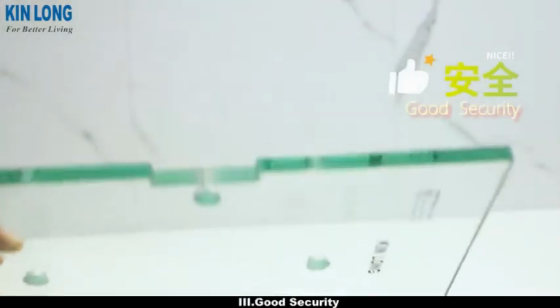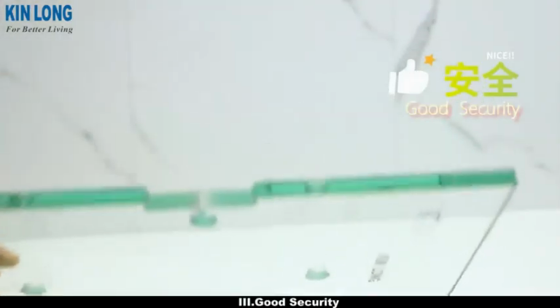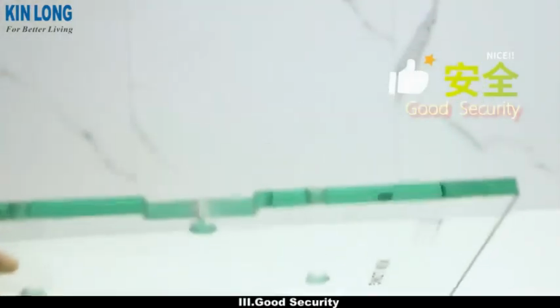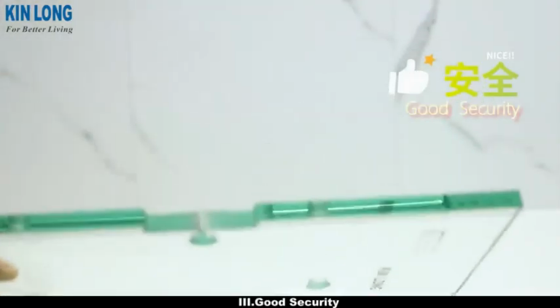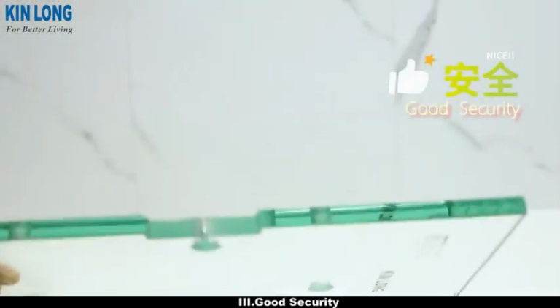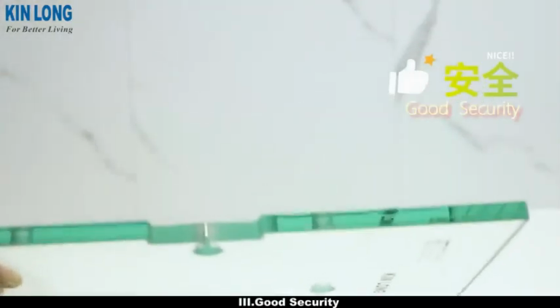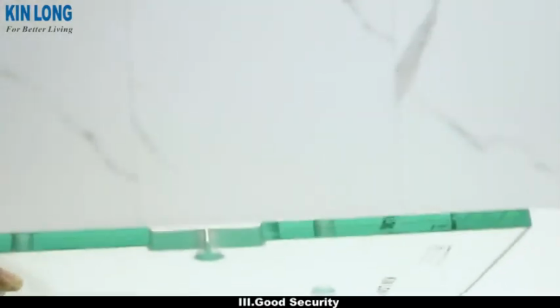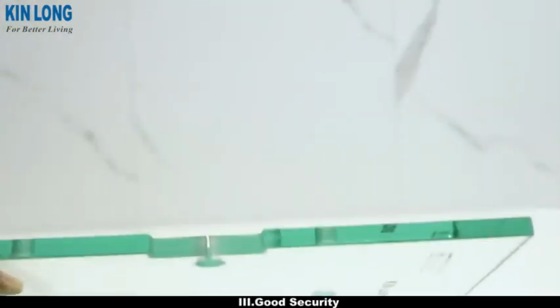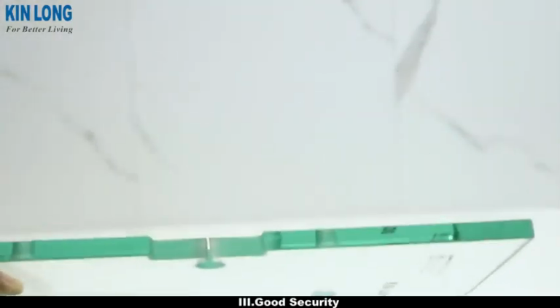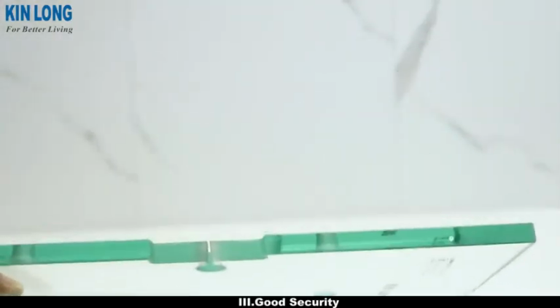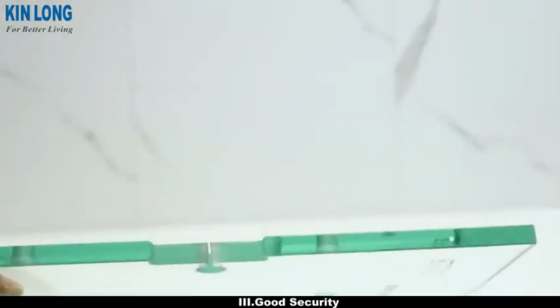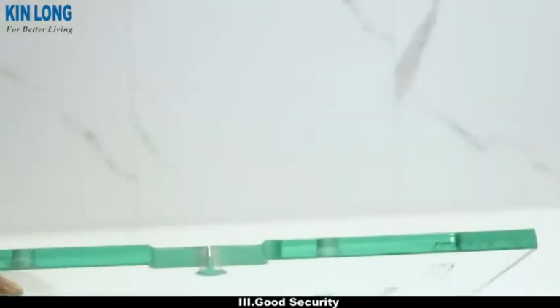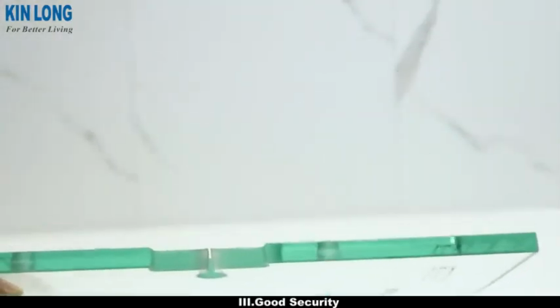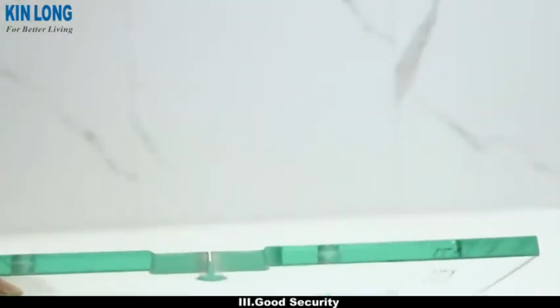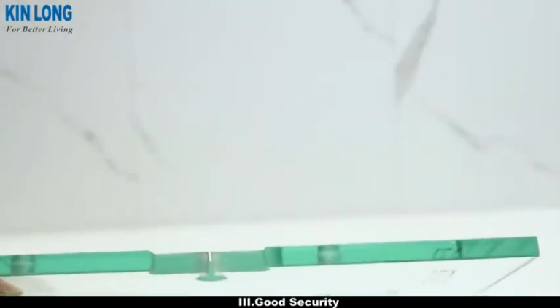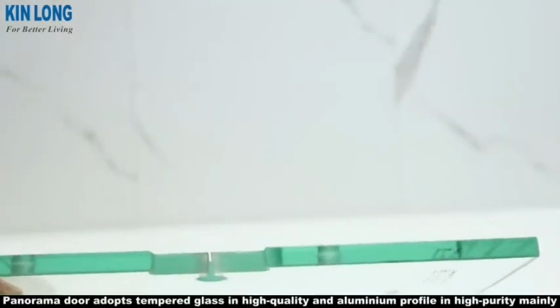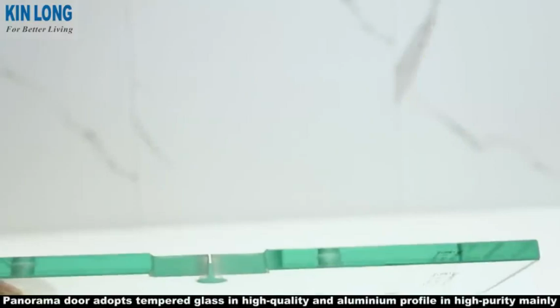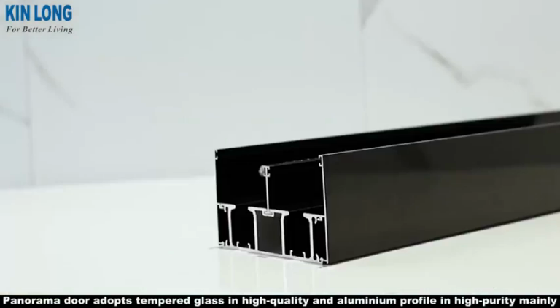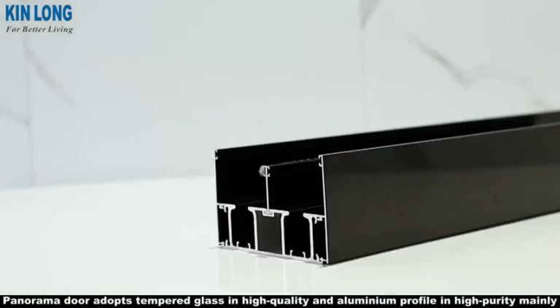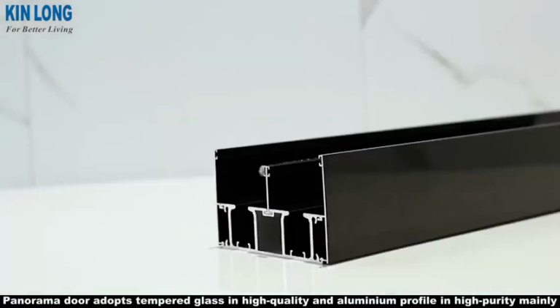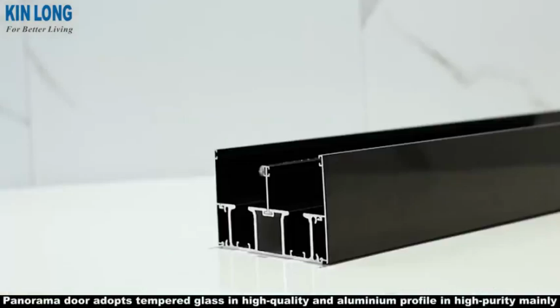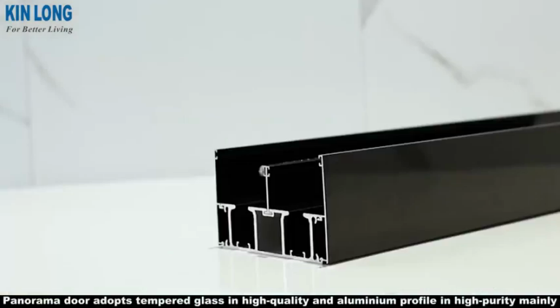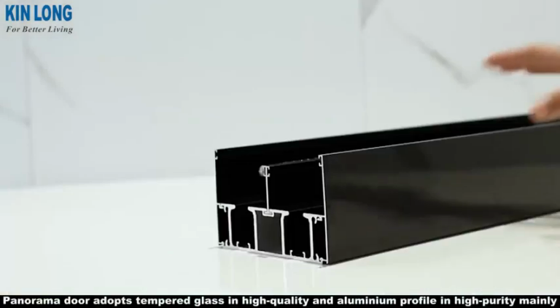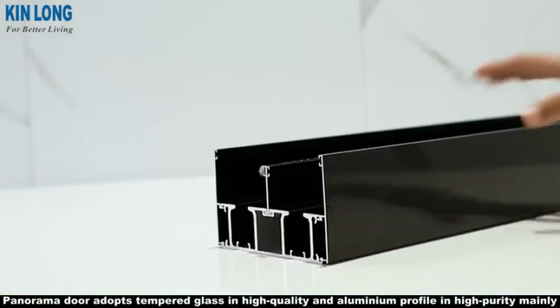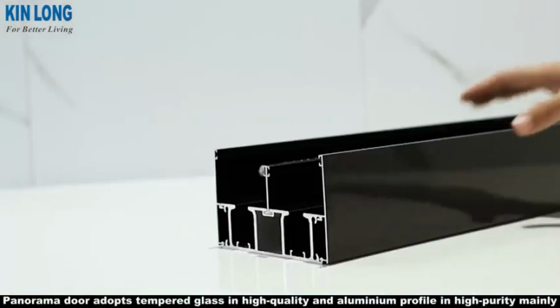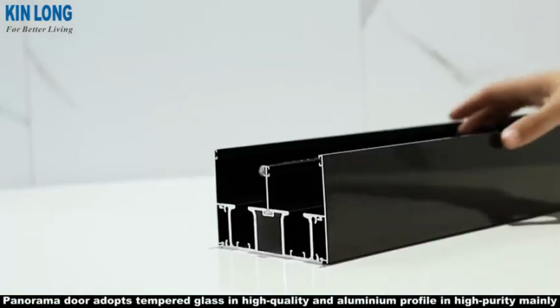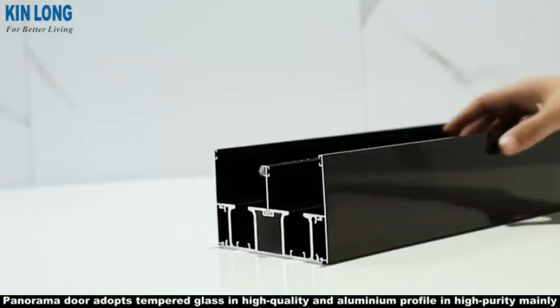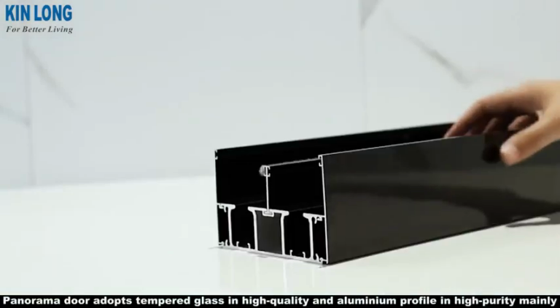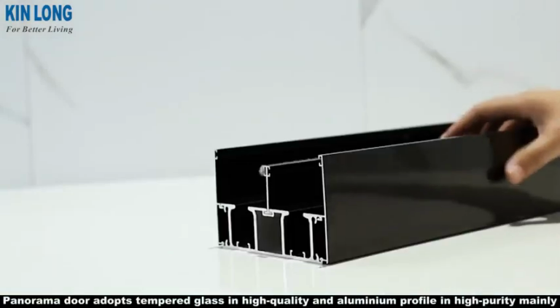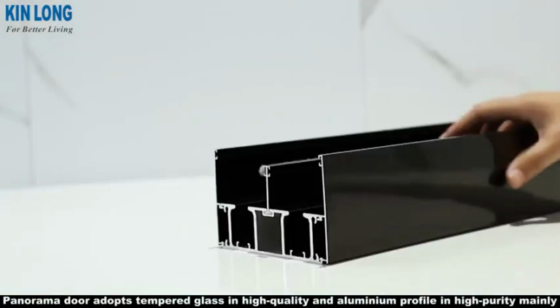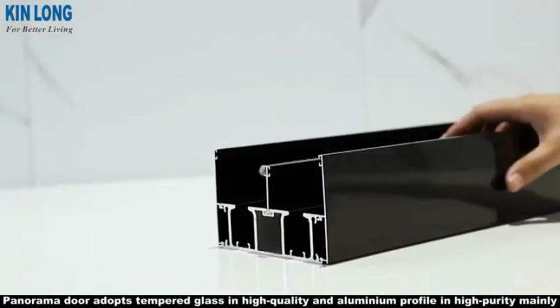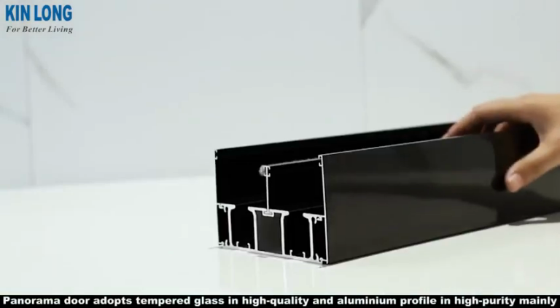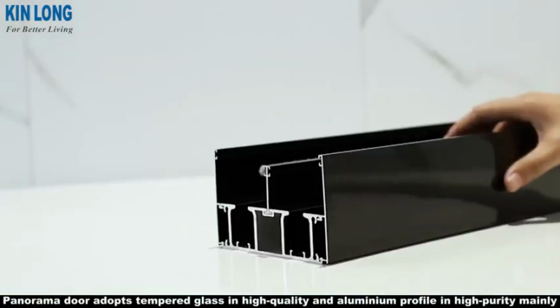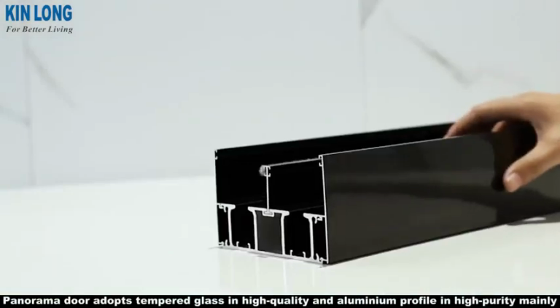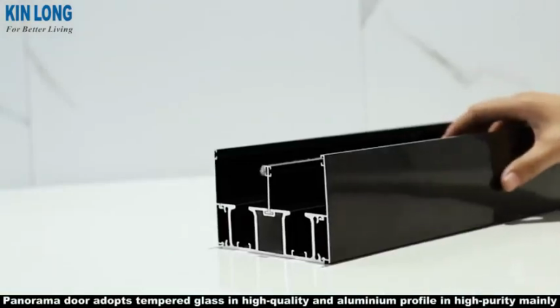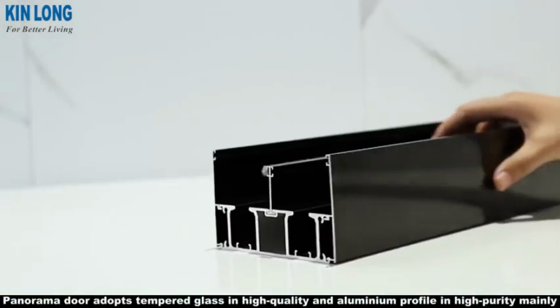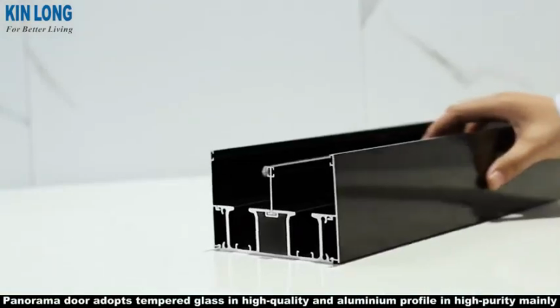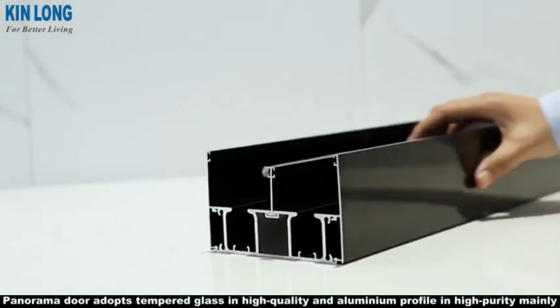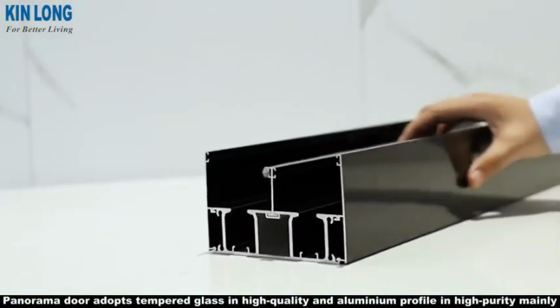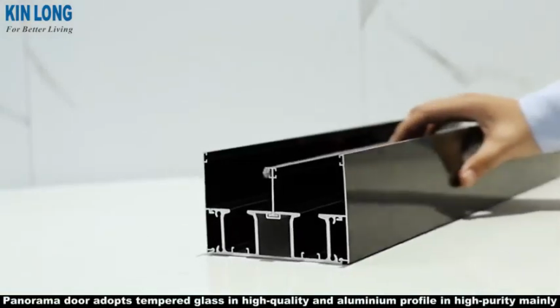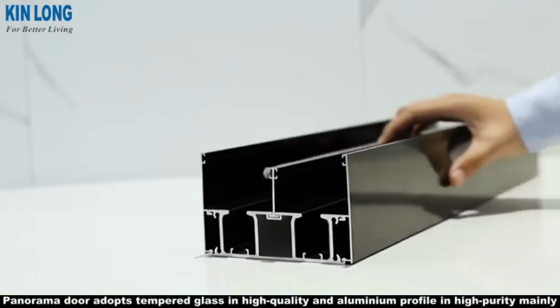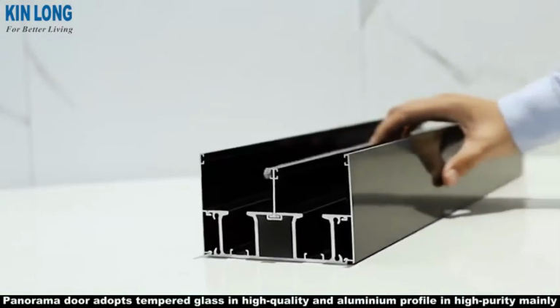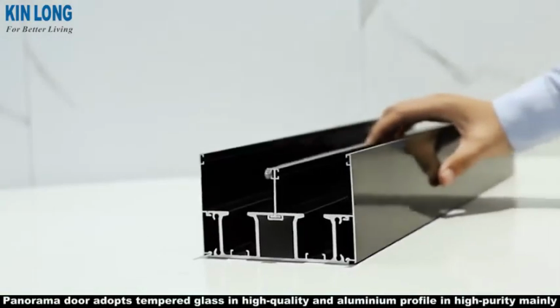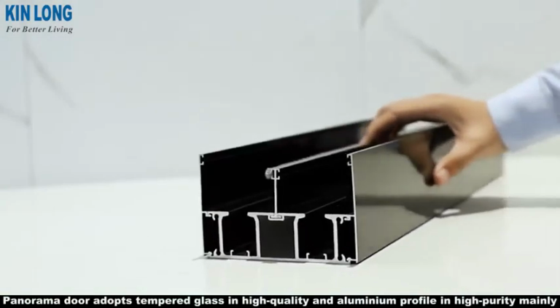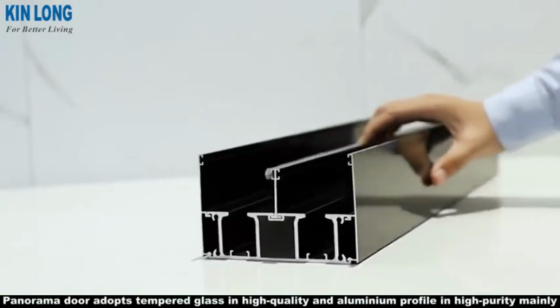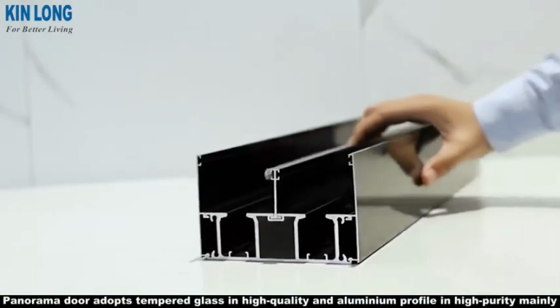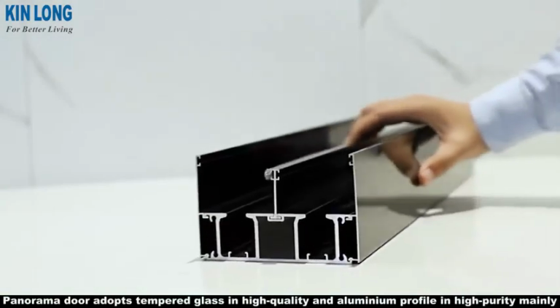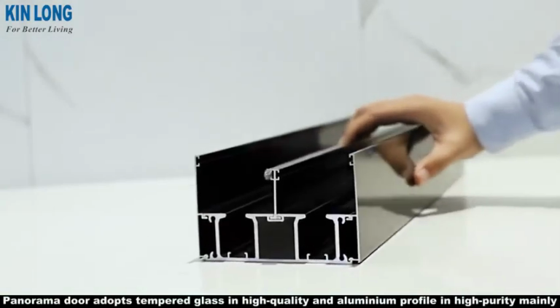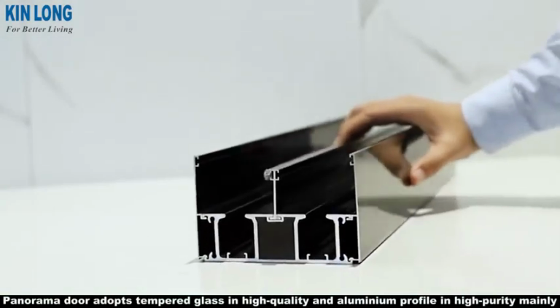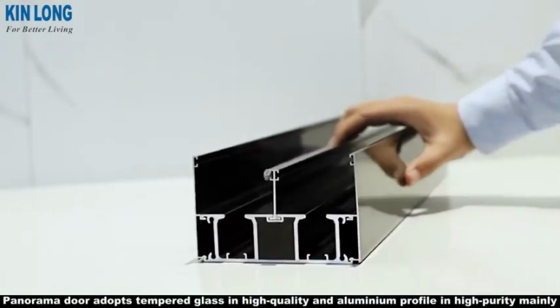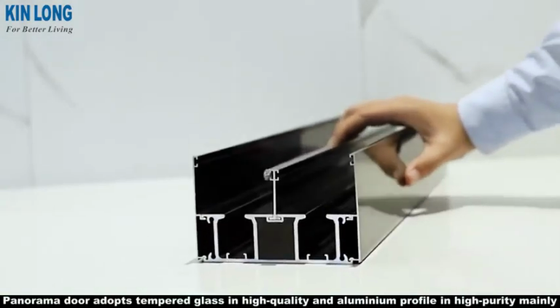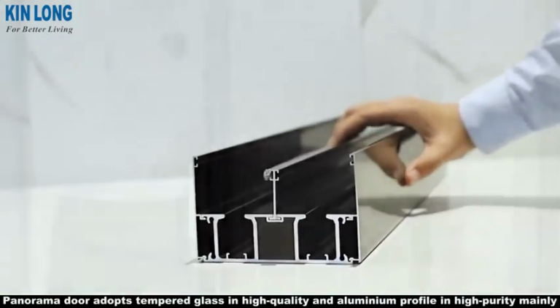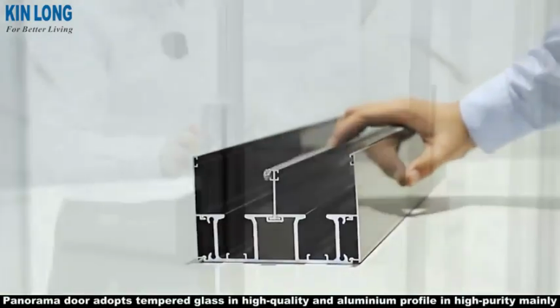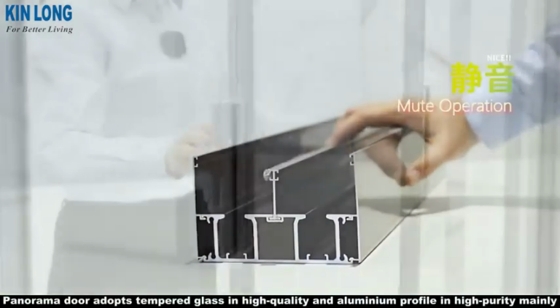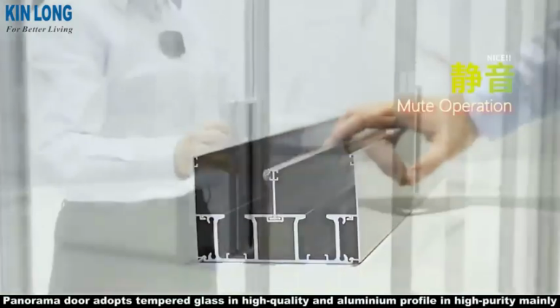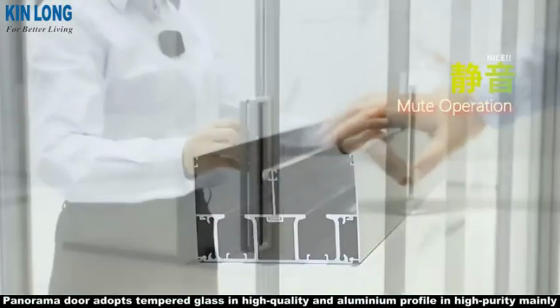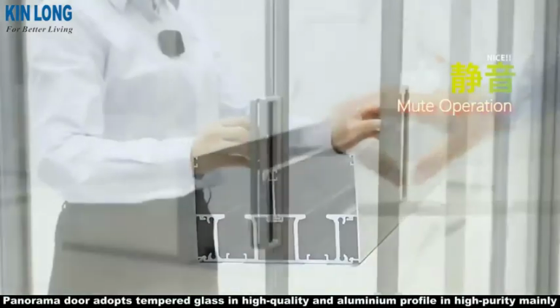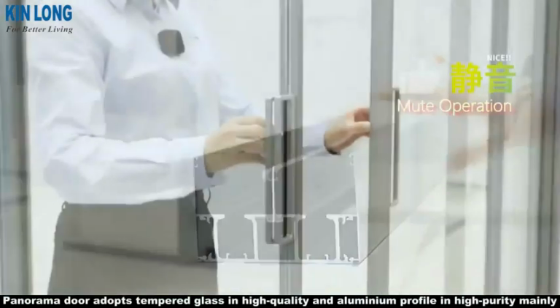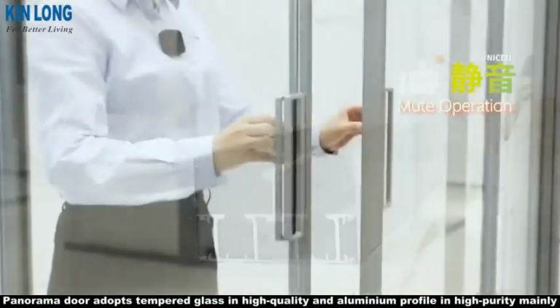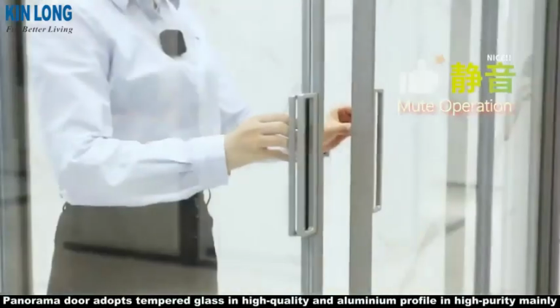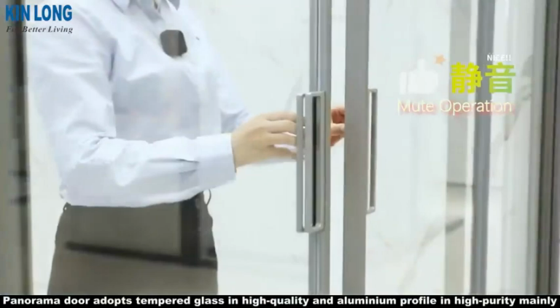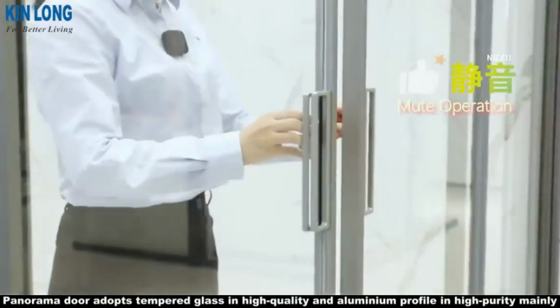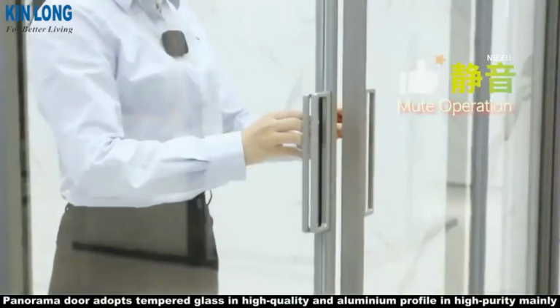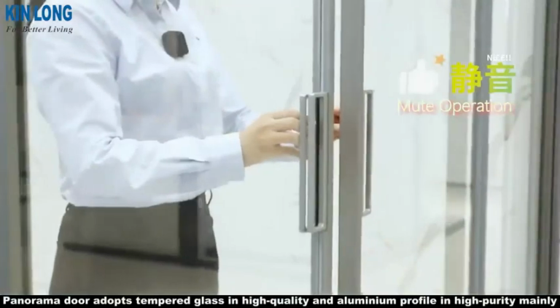3. Good security: the panoramic door adopts tempered glass, high-quality aluminum profile, and high-purity materials.